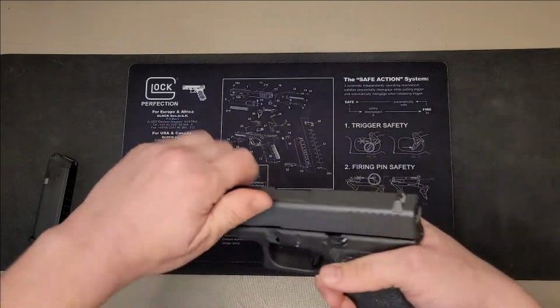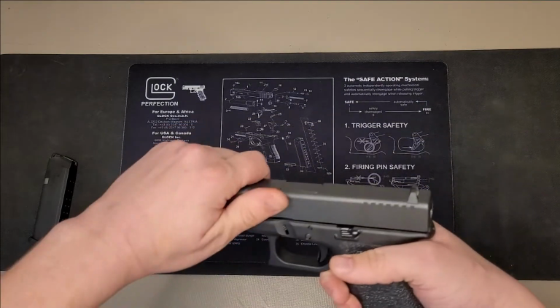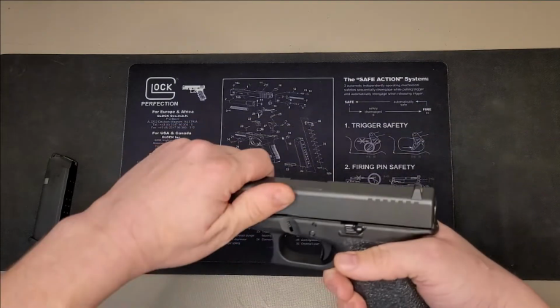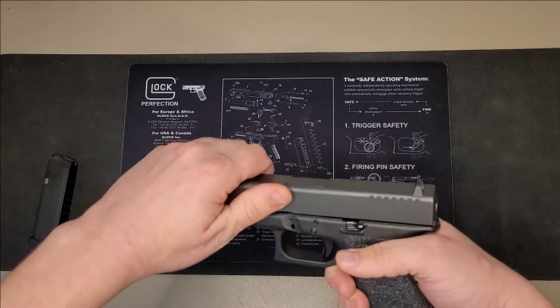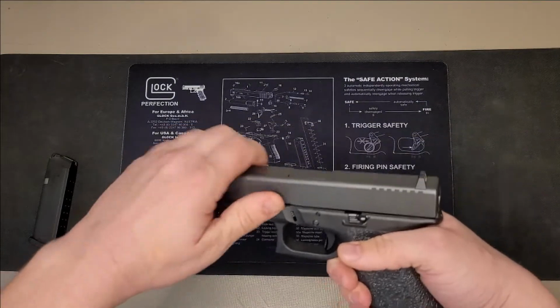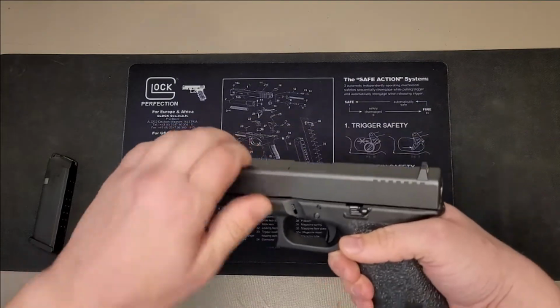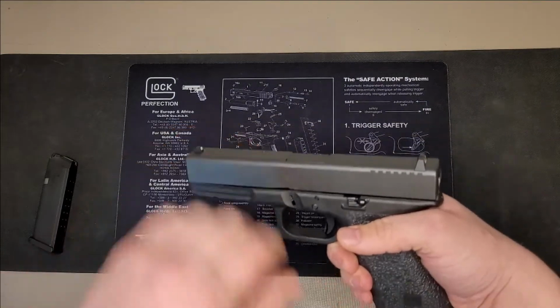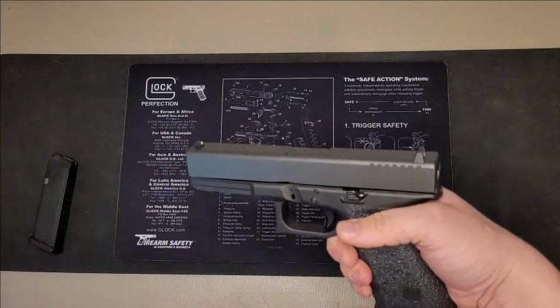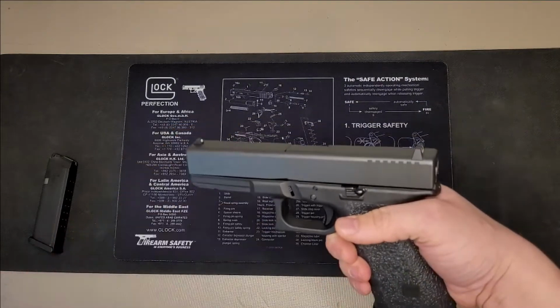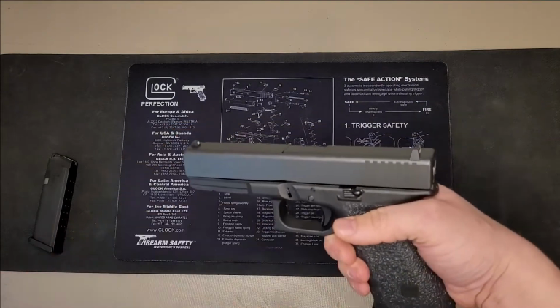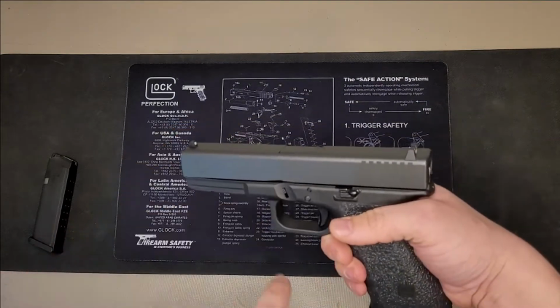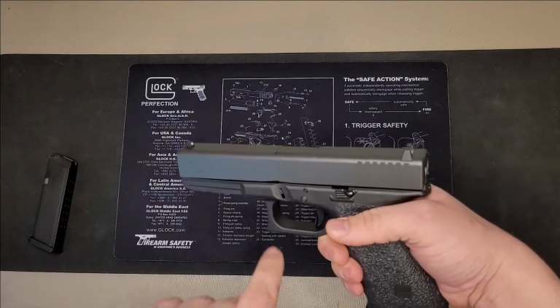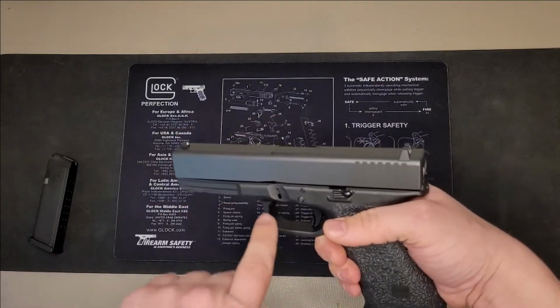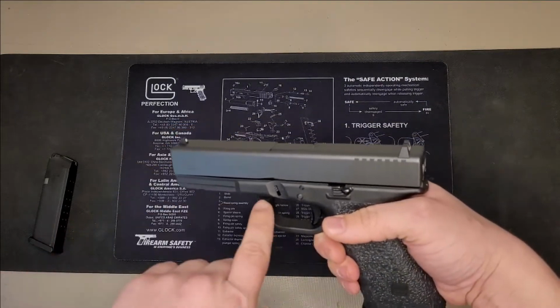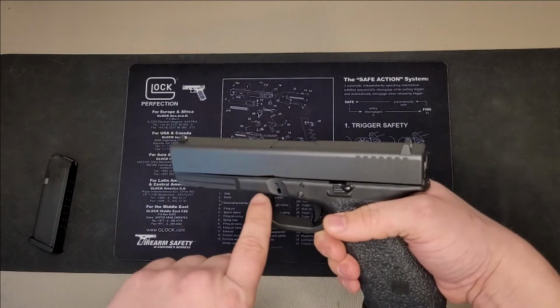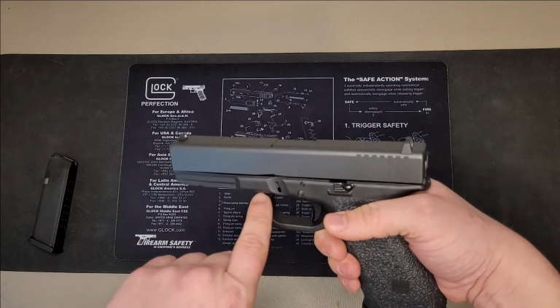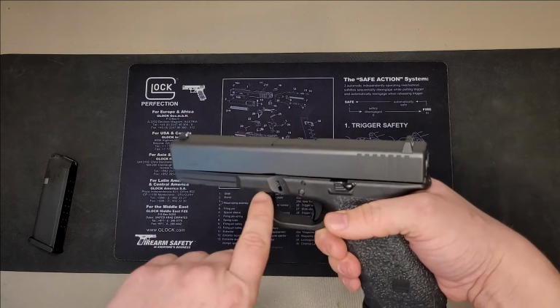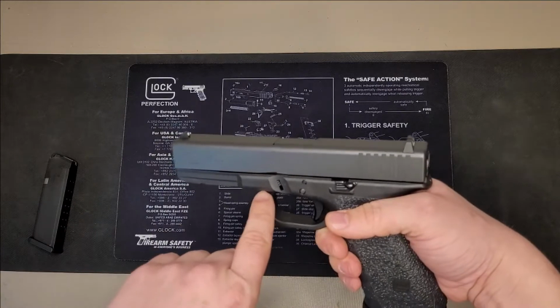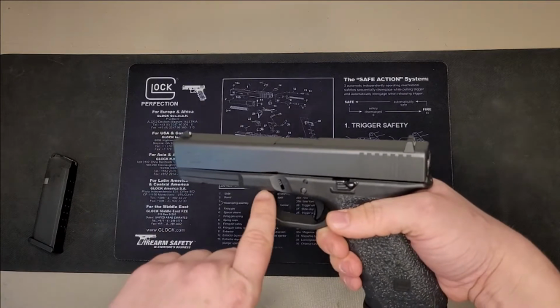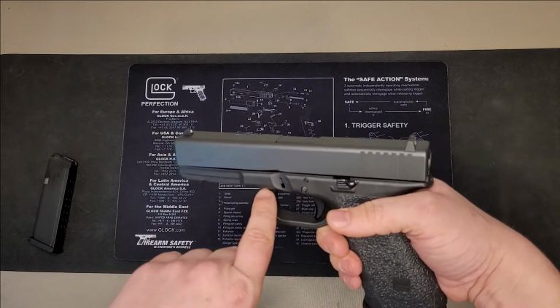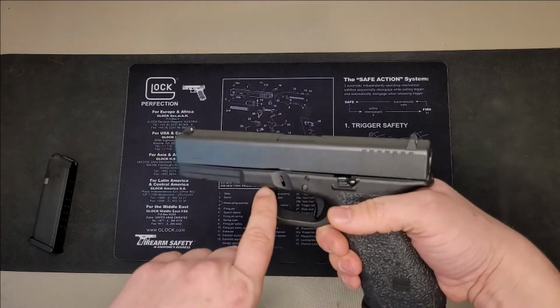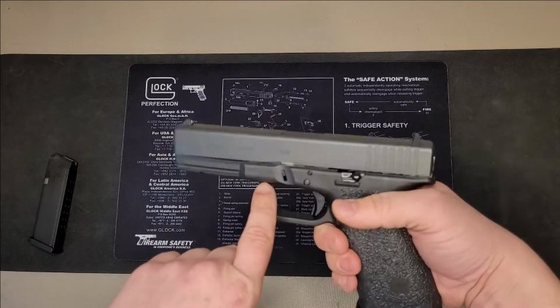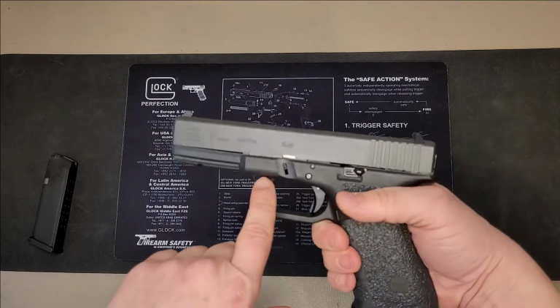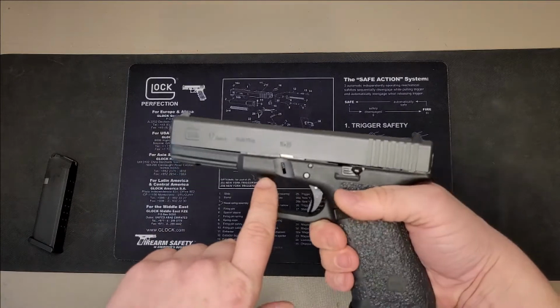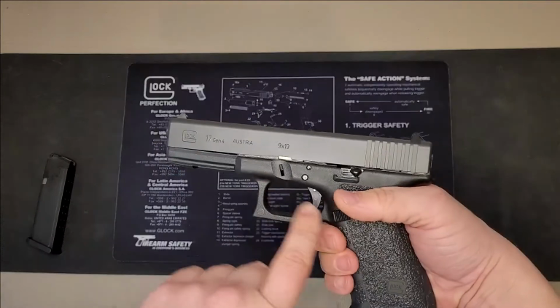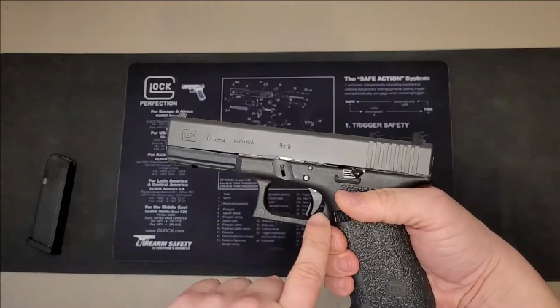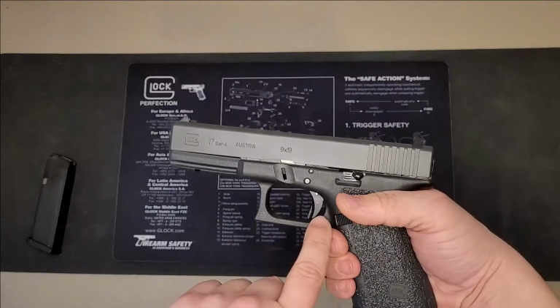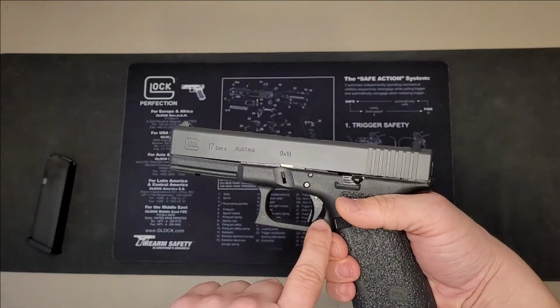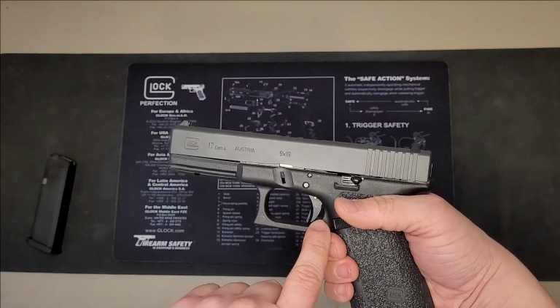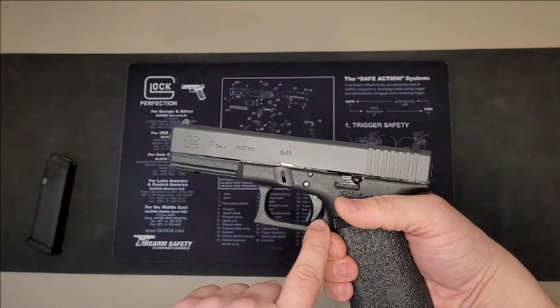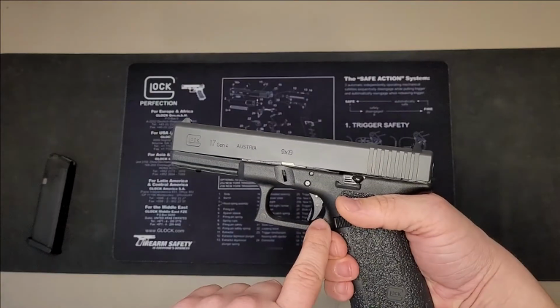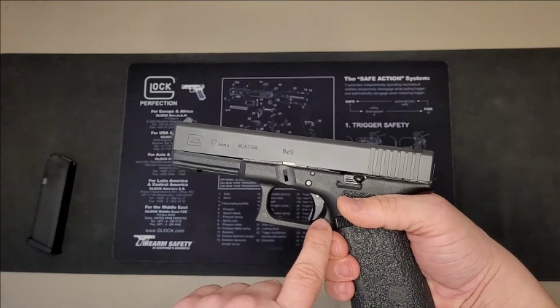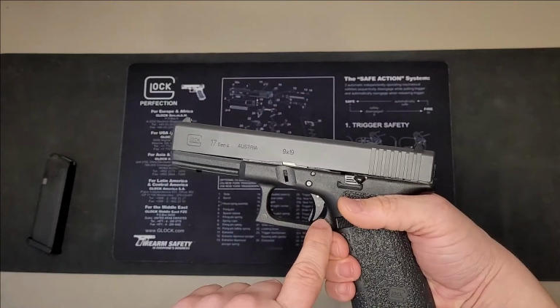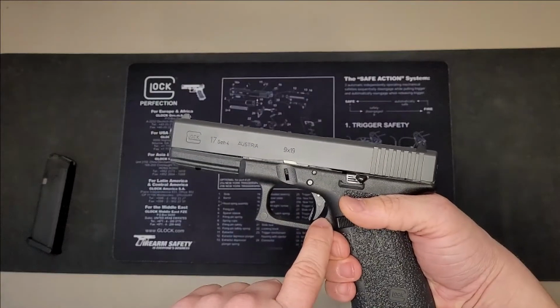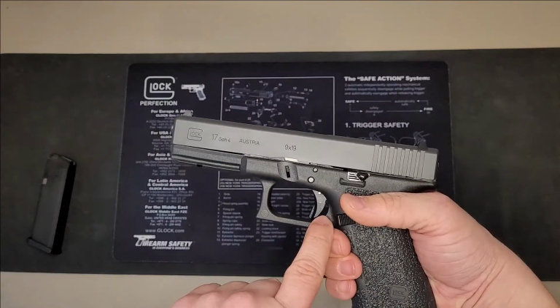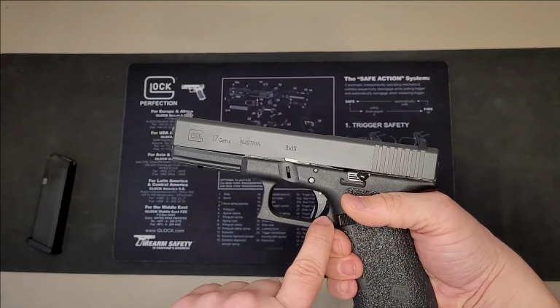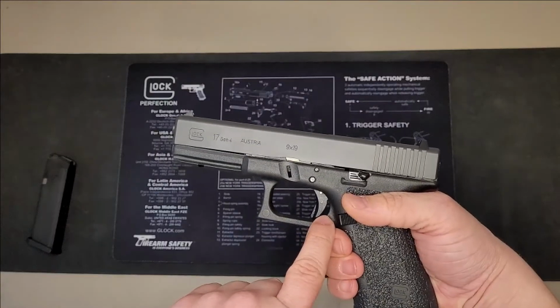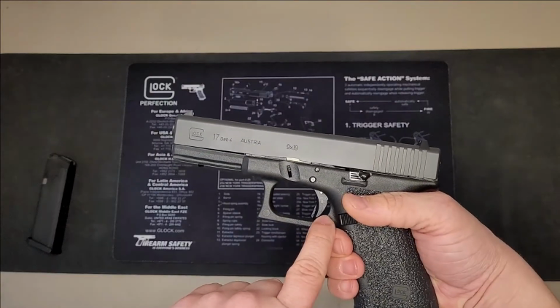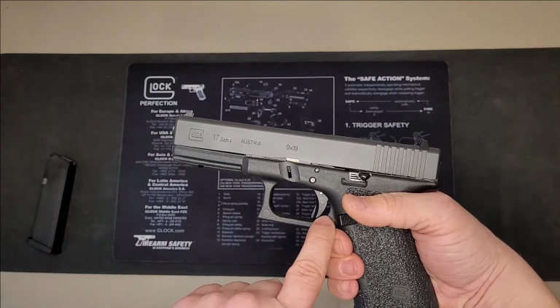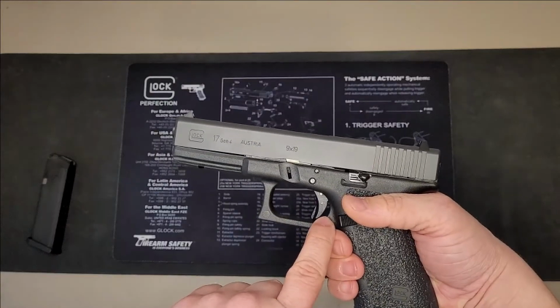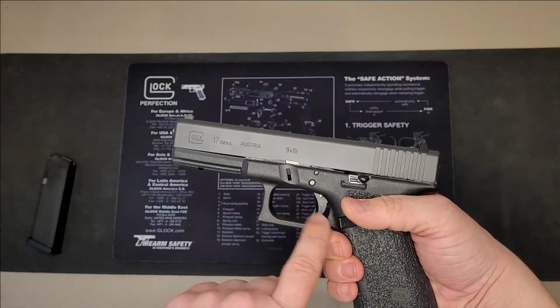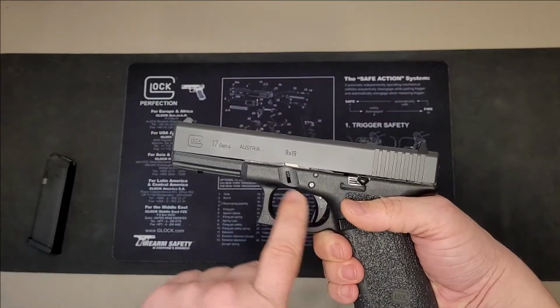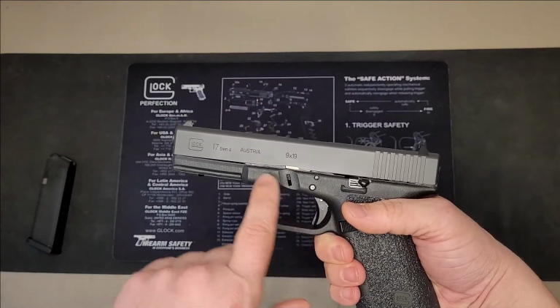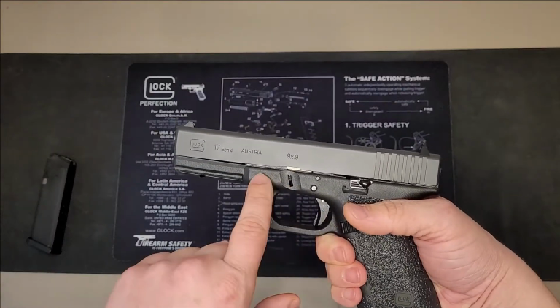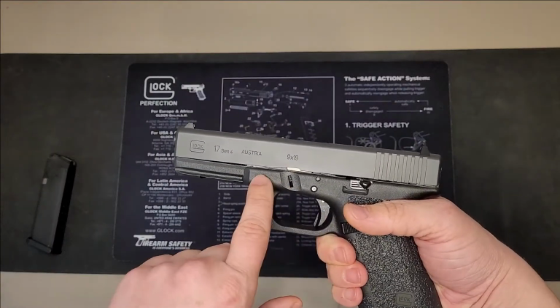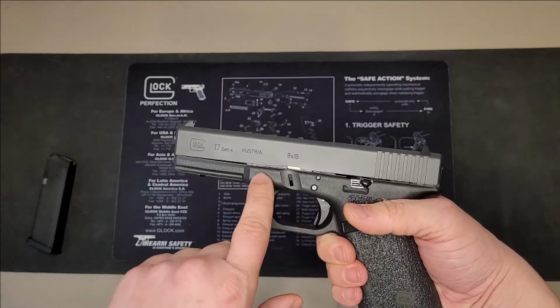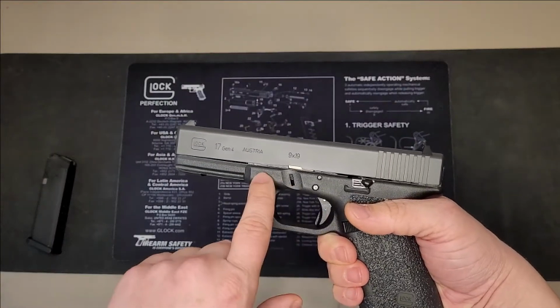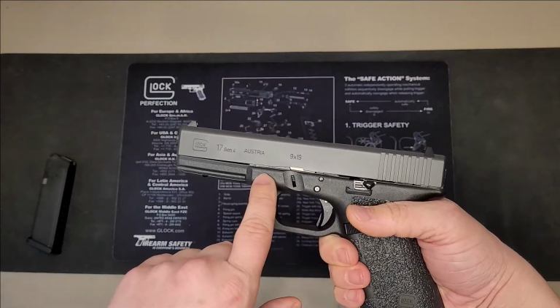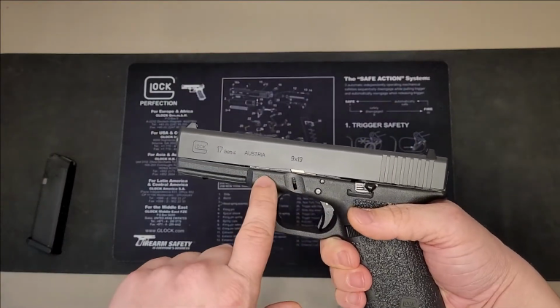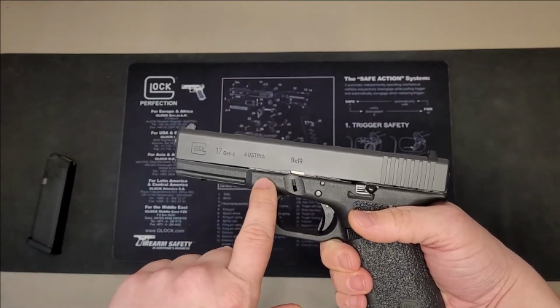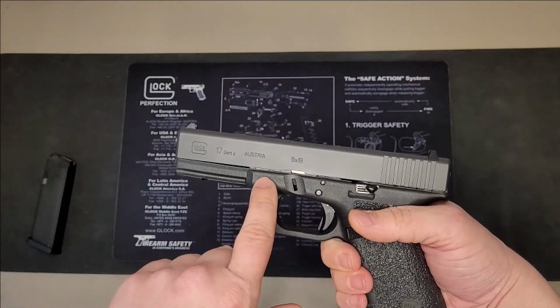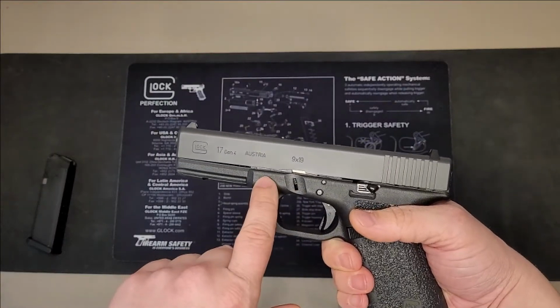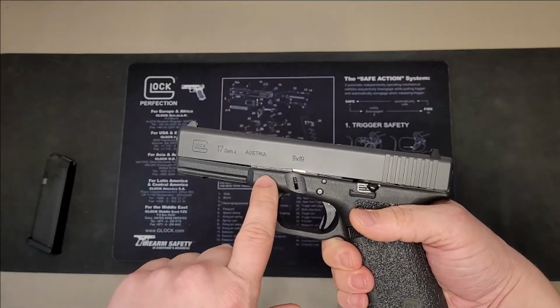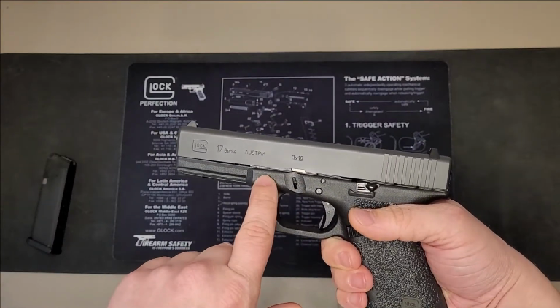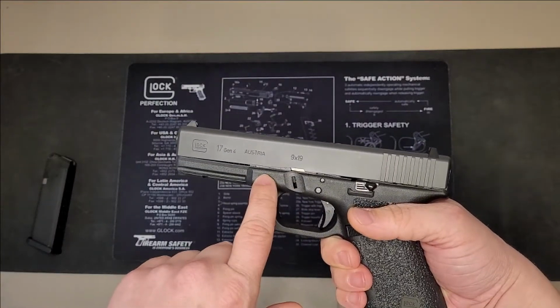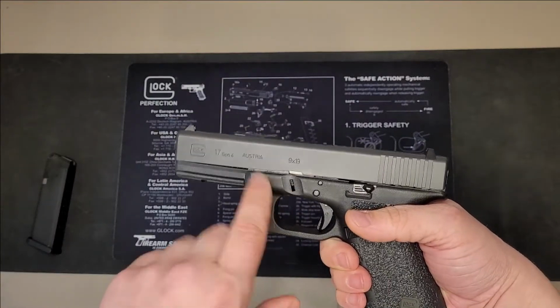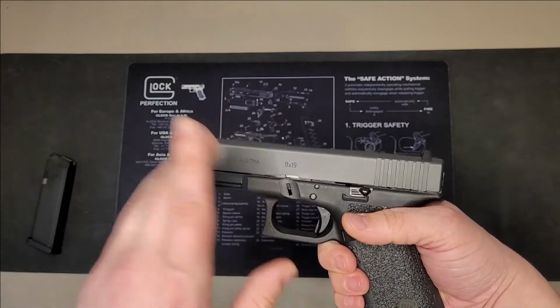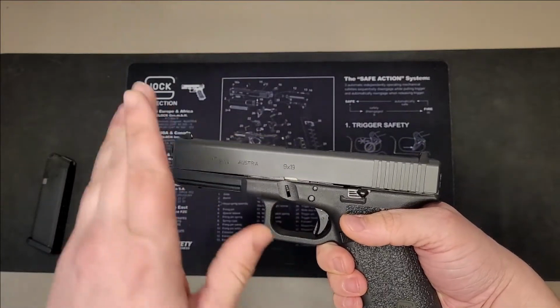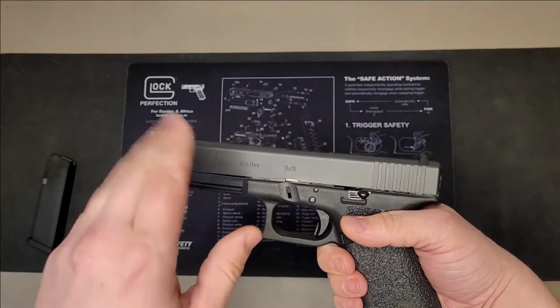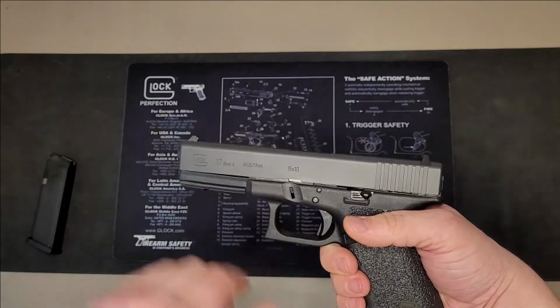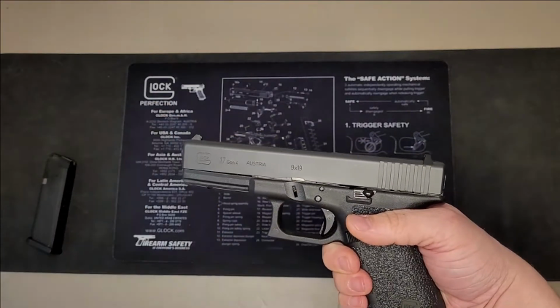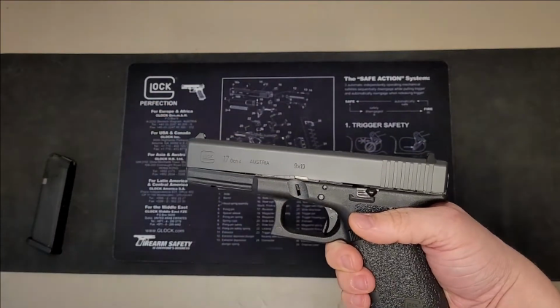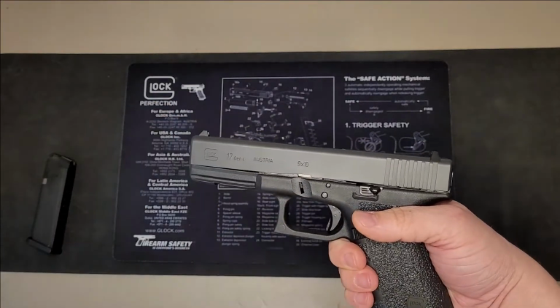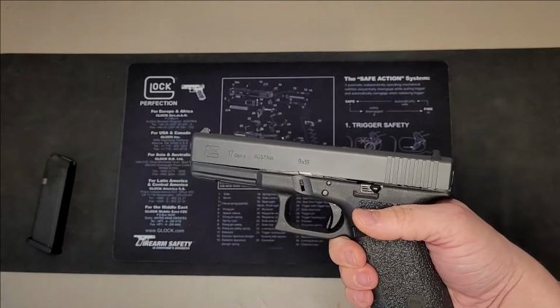If you try to release the slide in the next step and the trigger is not depressed, the slide will not come off. And I'll show you what I mean.